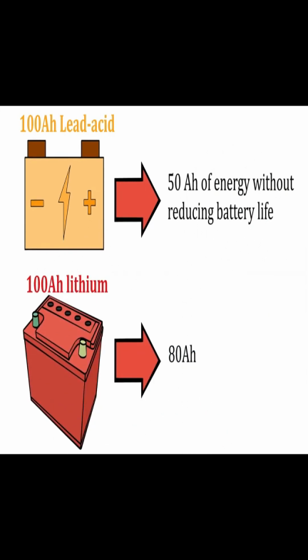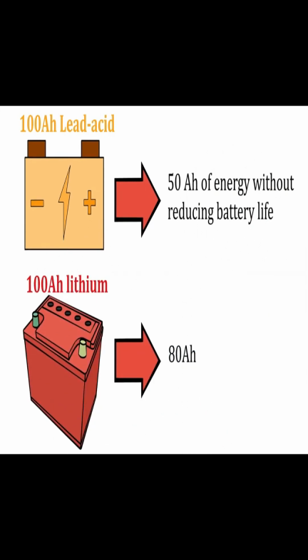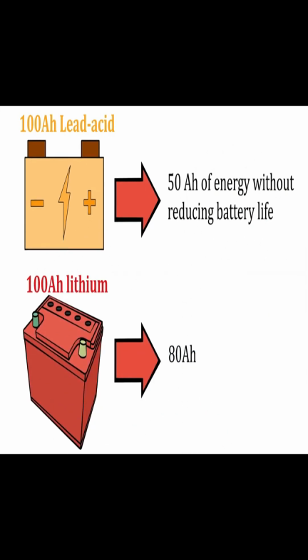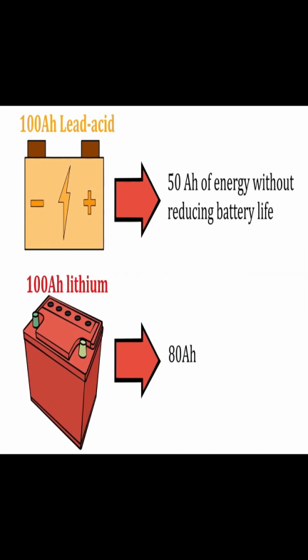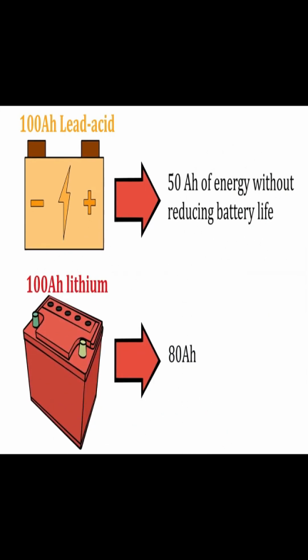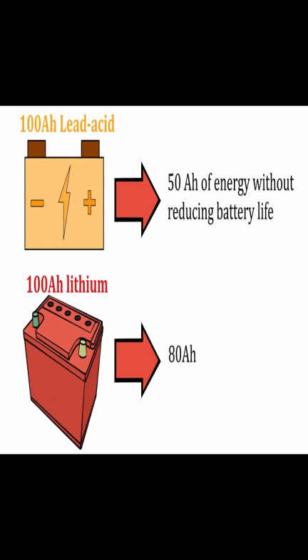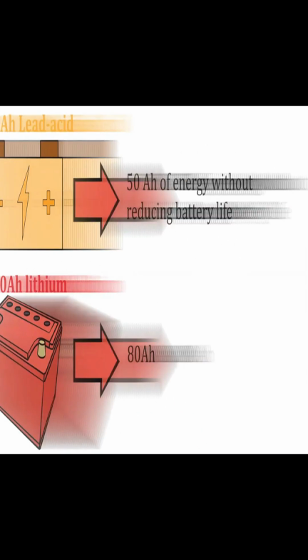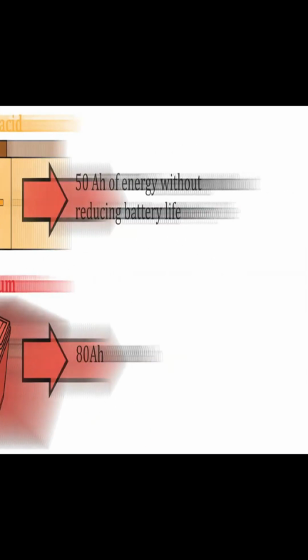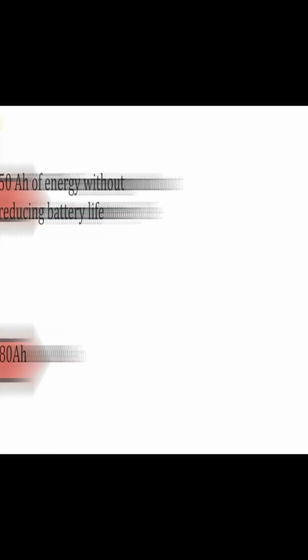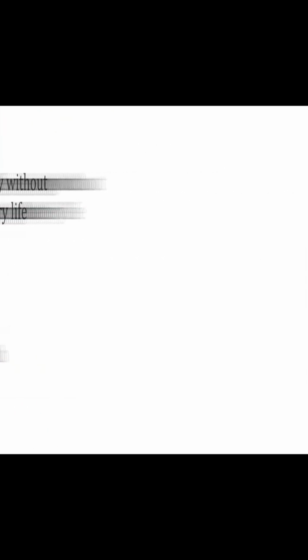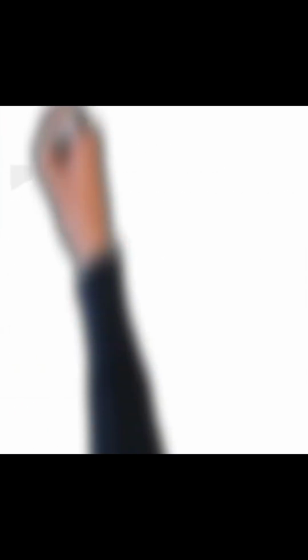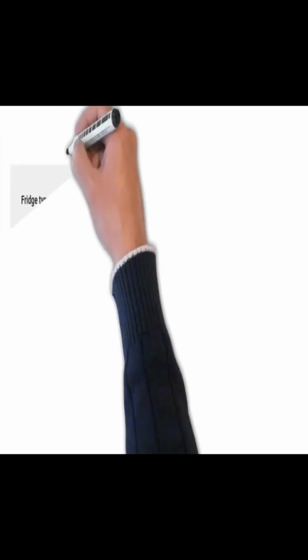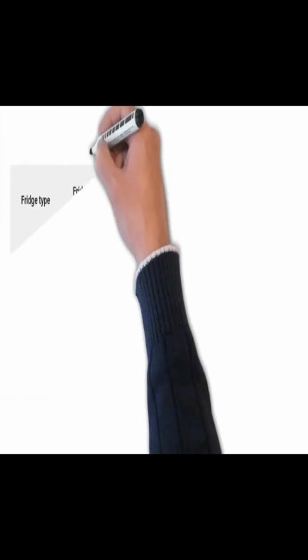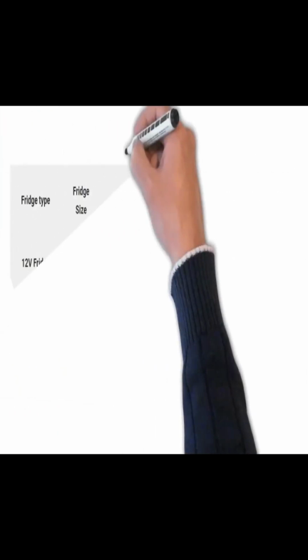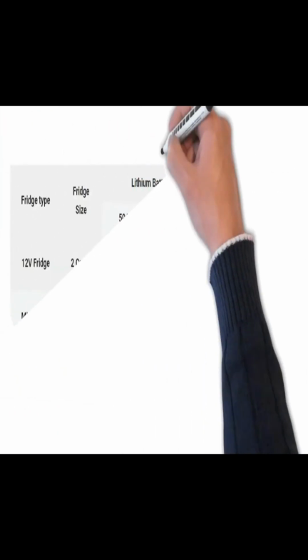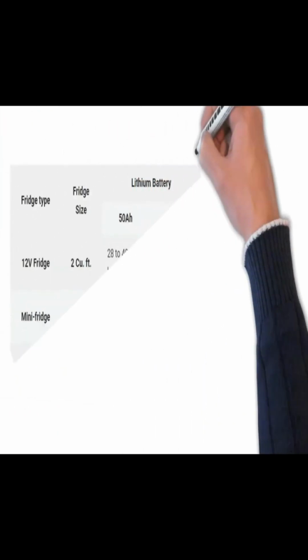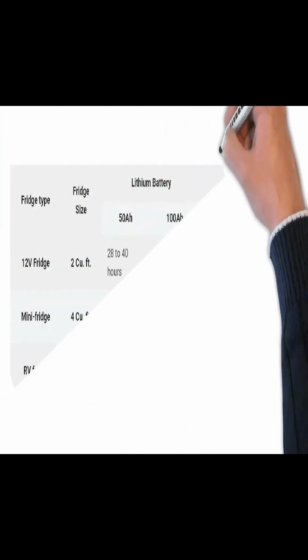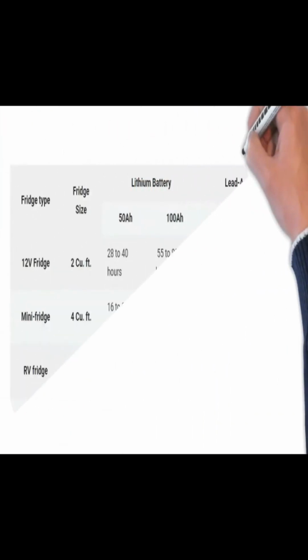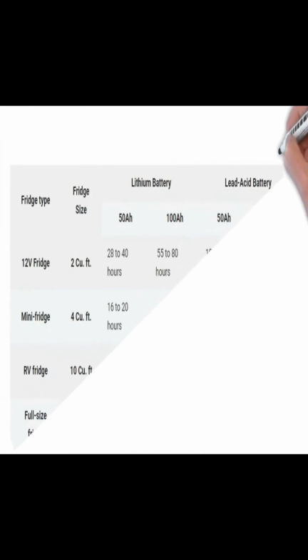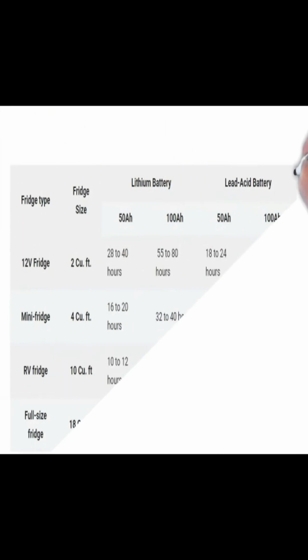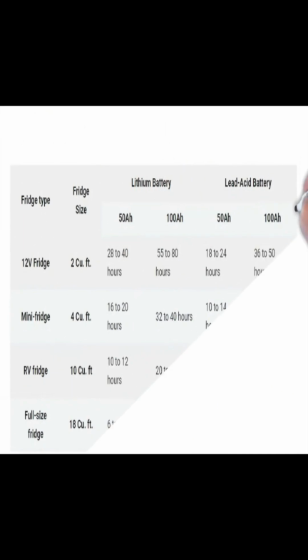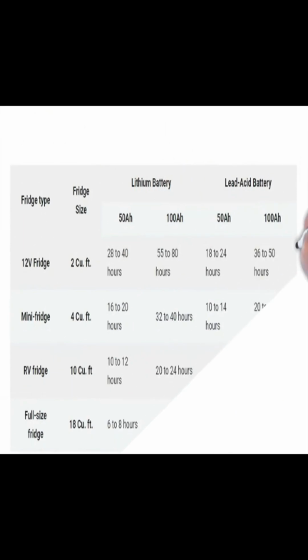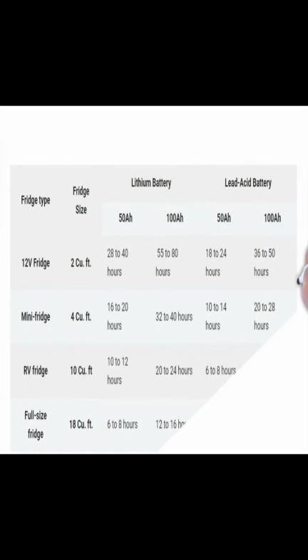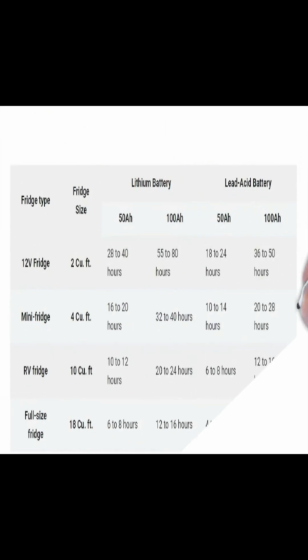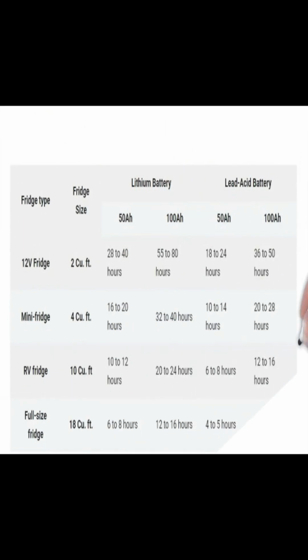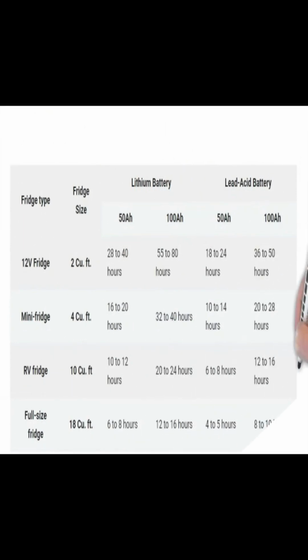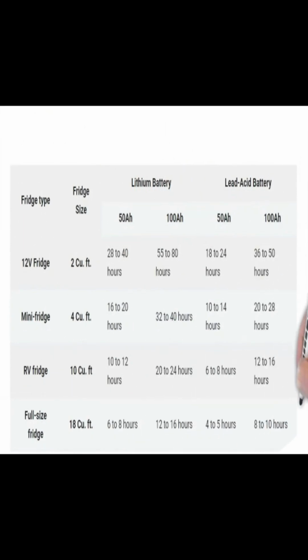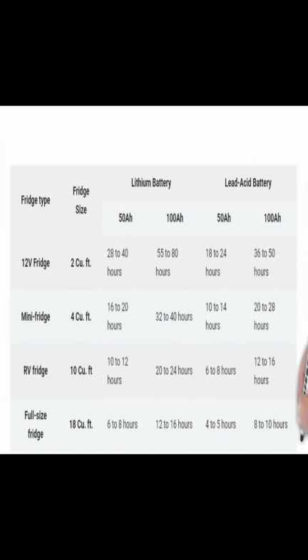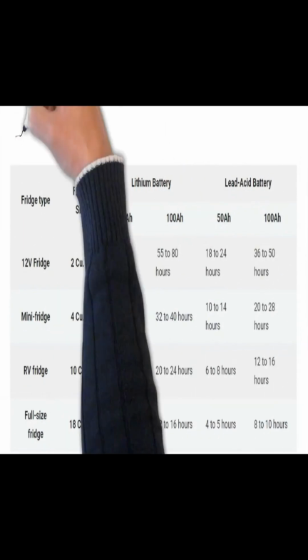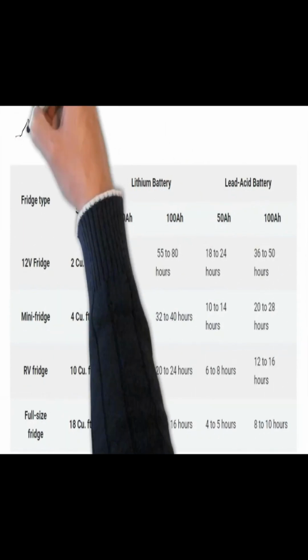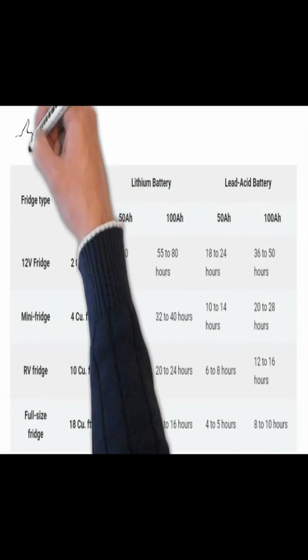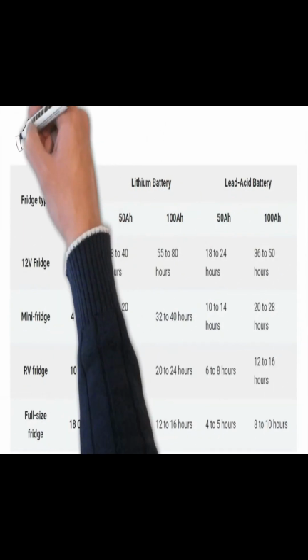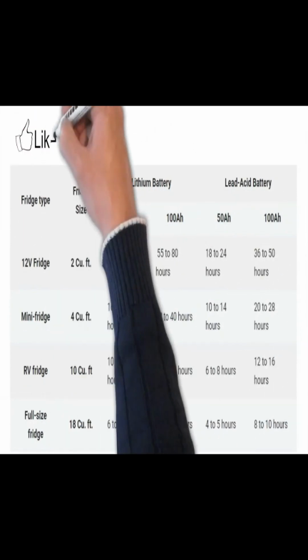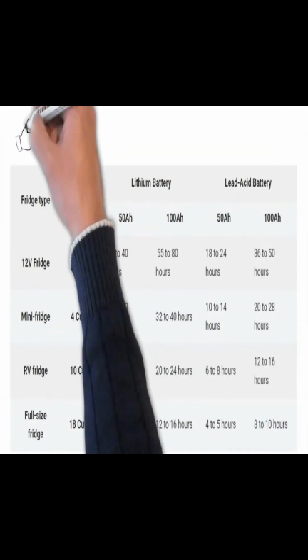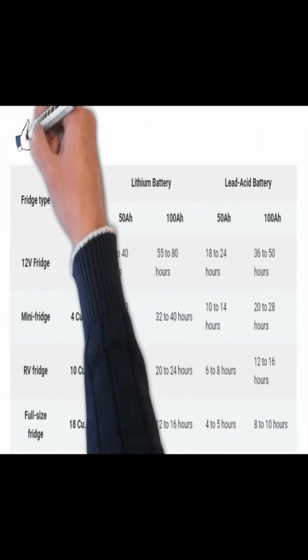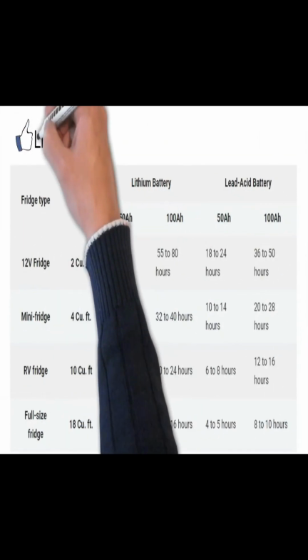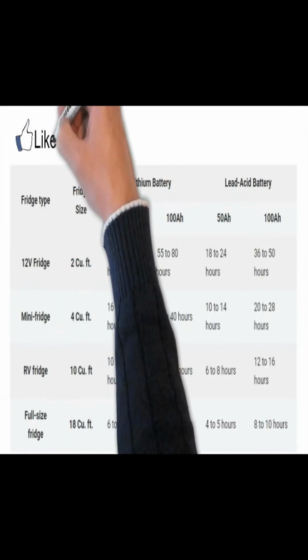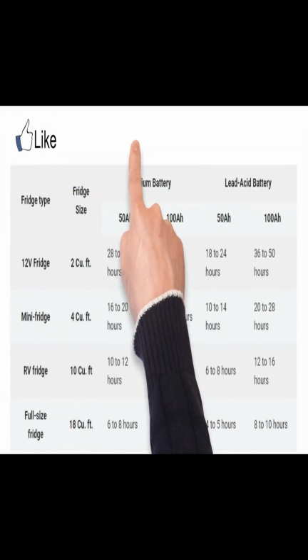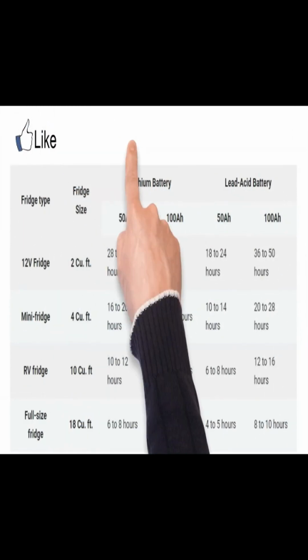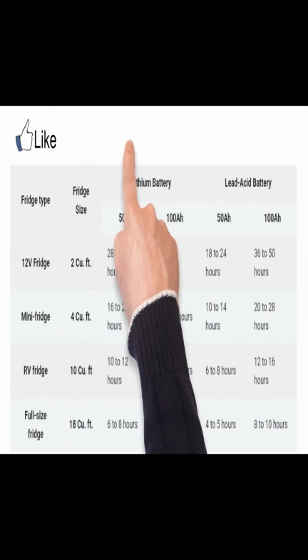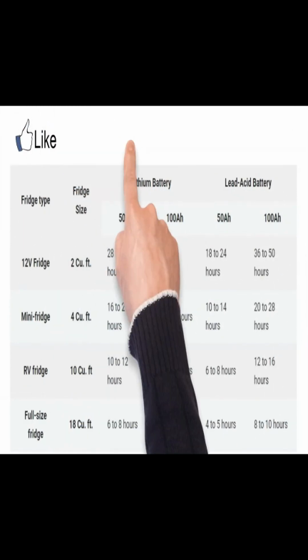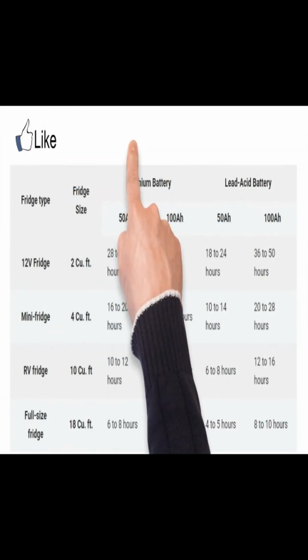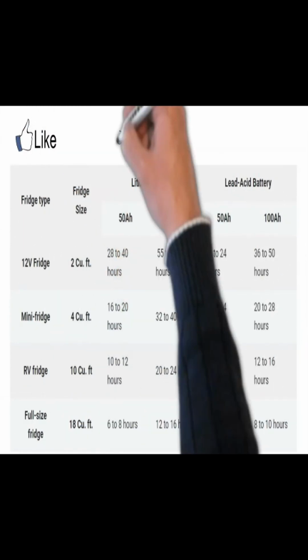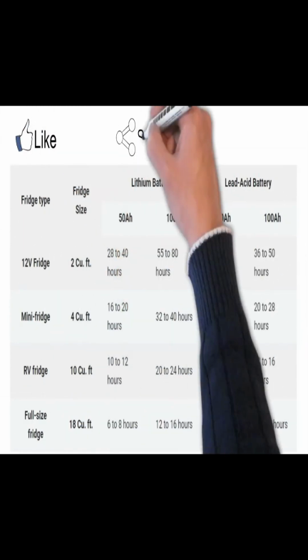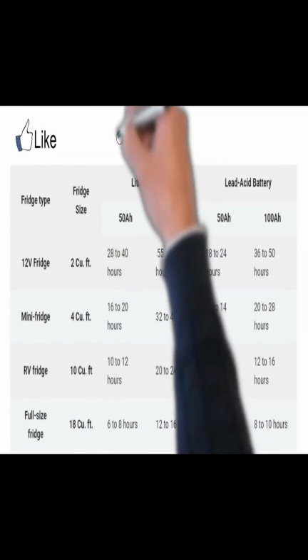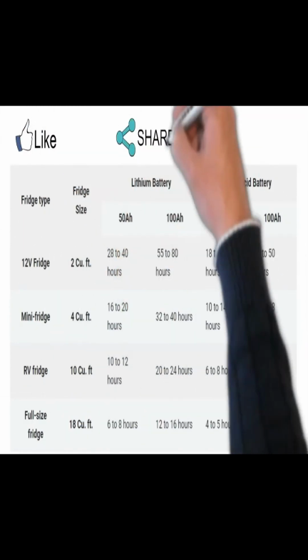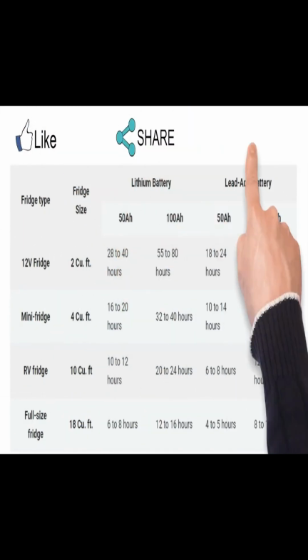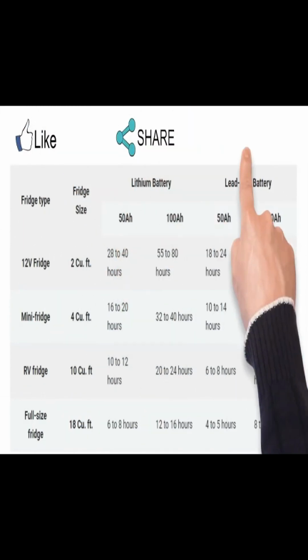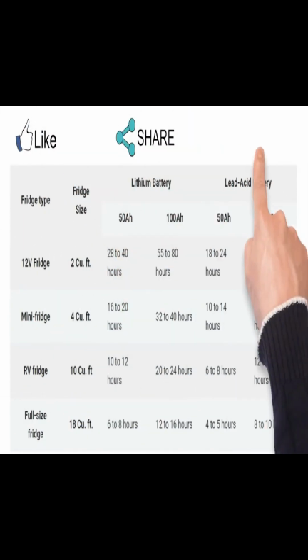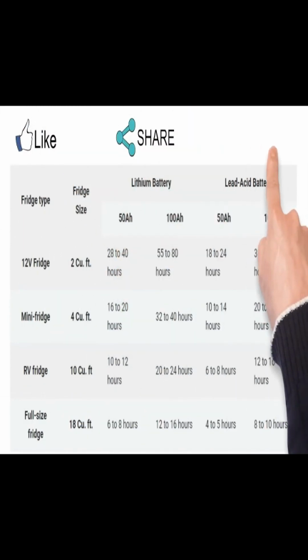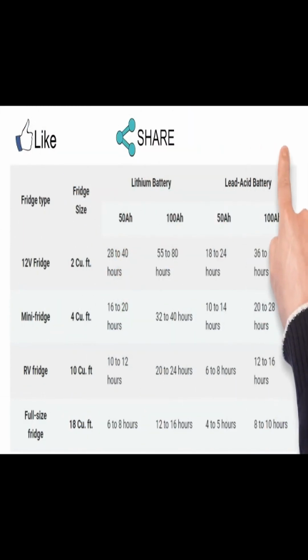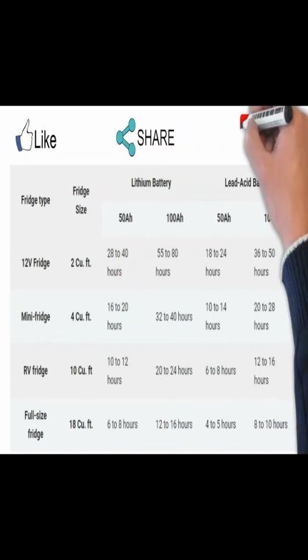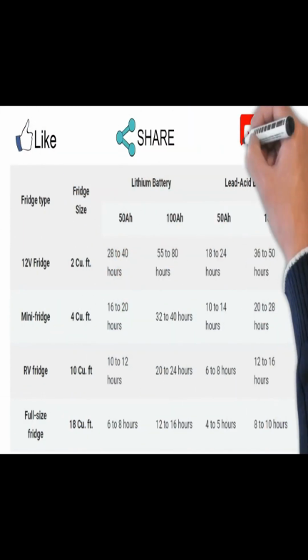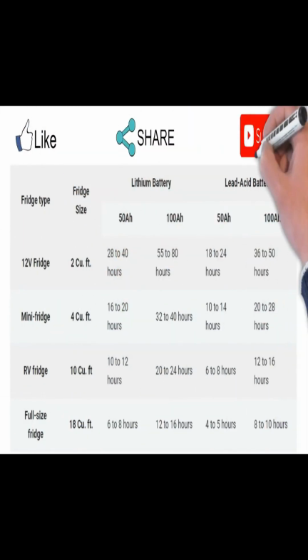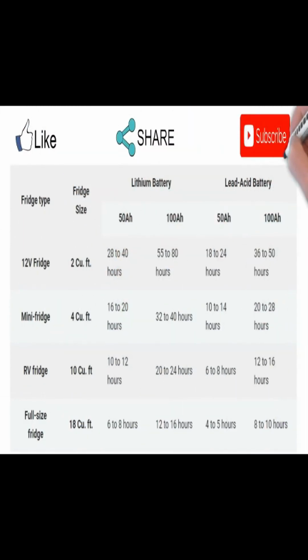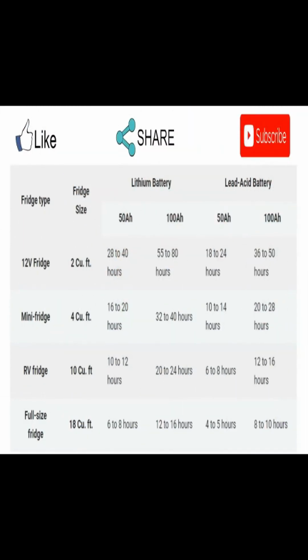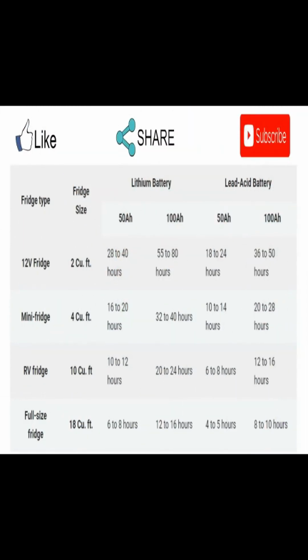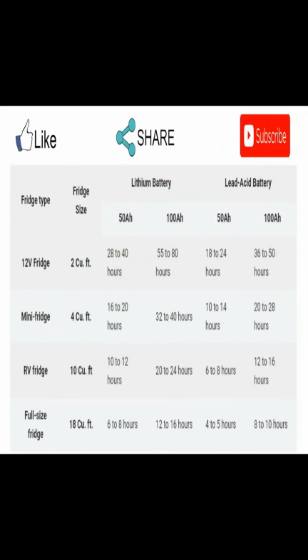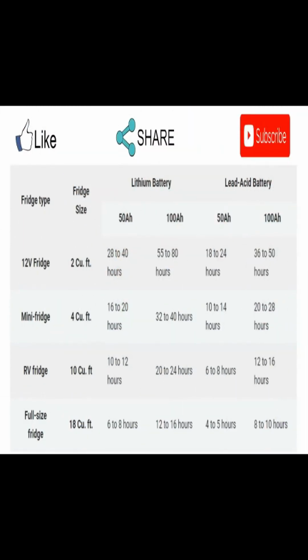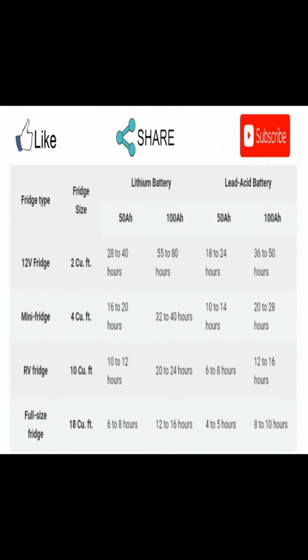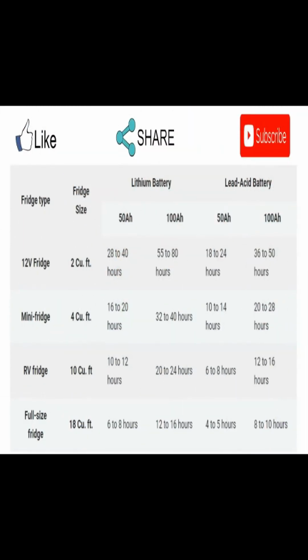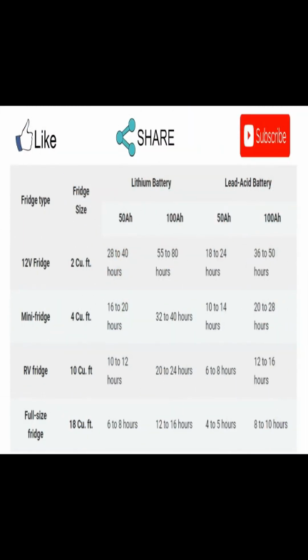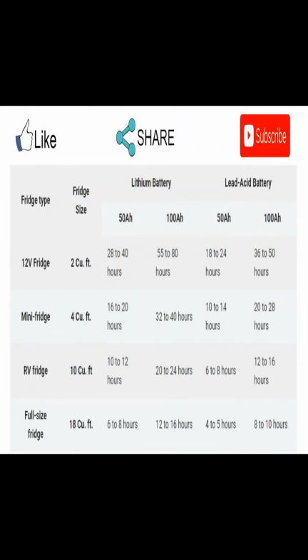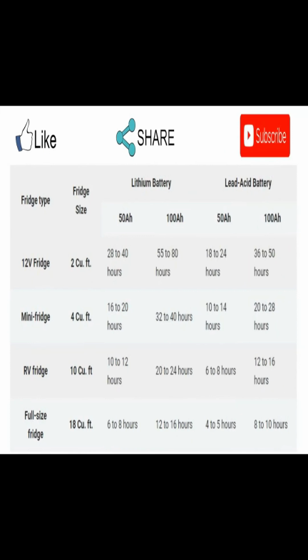The table below gives you an idea about how long you can run different types and sizes of refrigerators without damaging the battery.